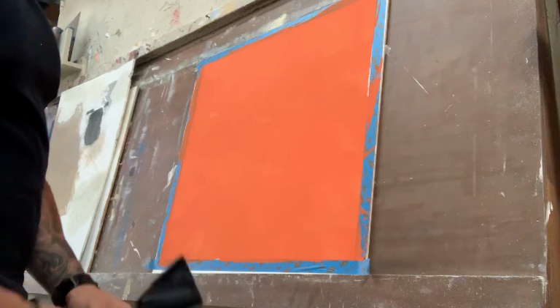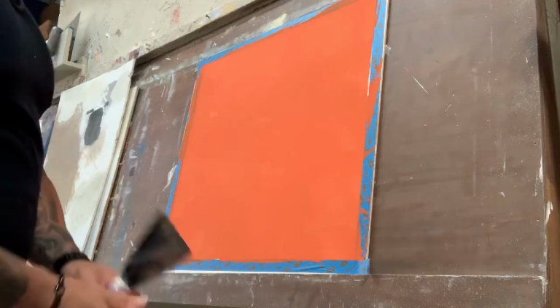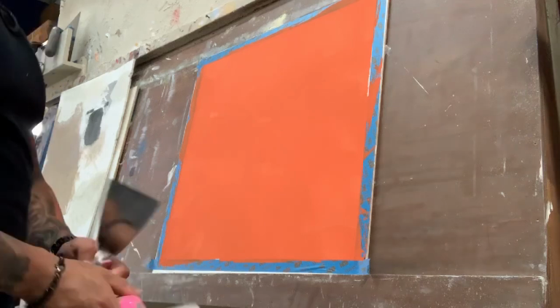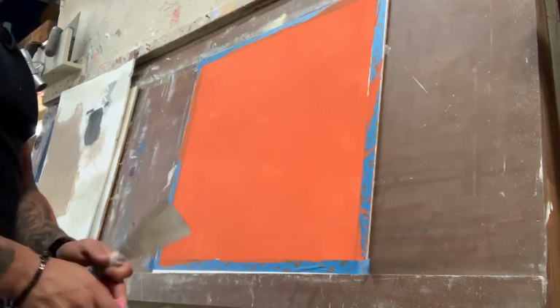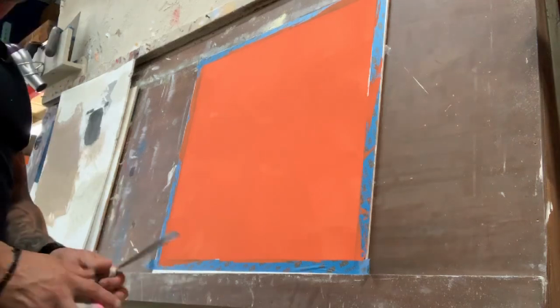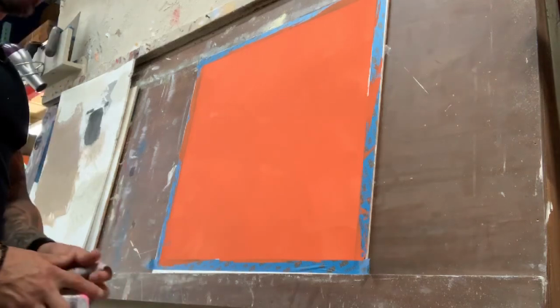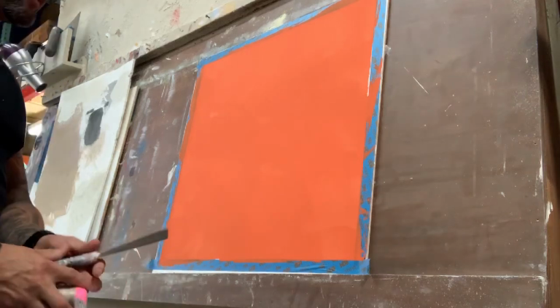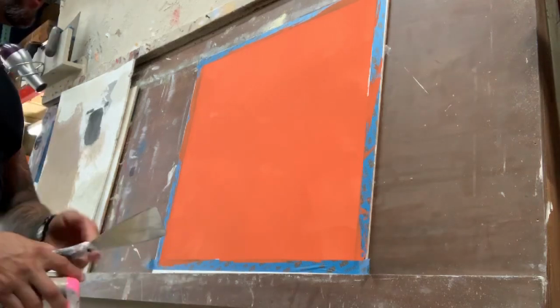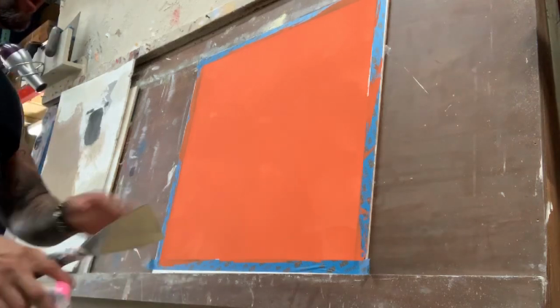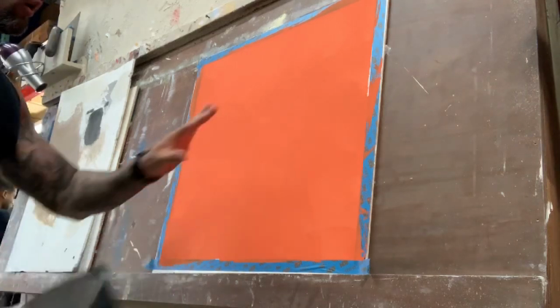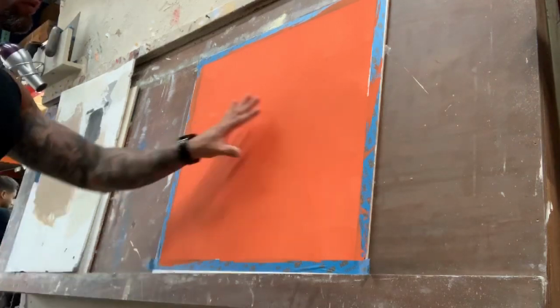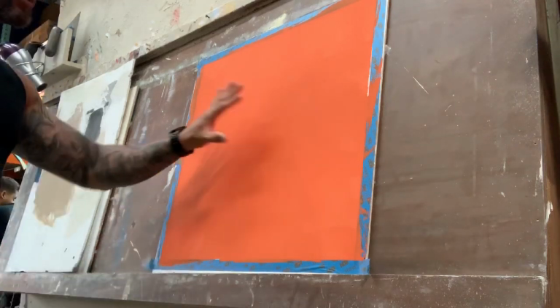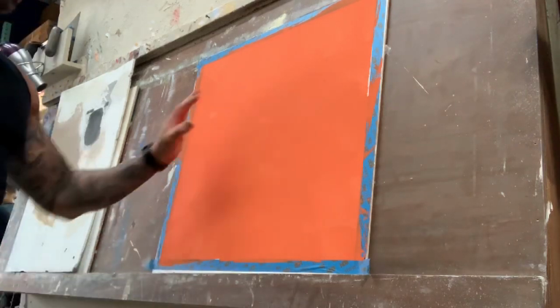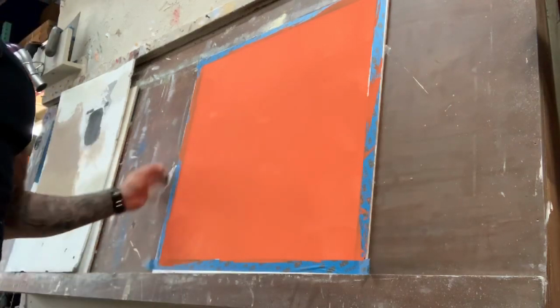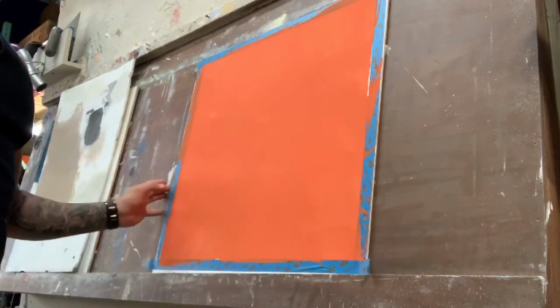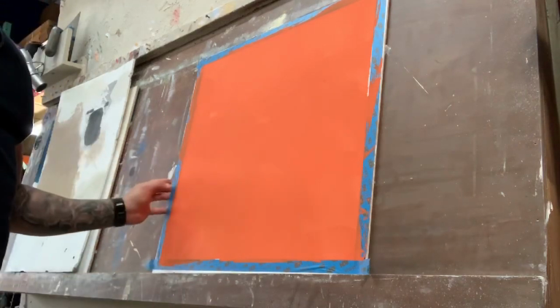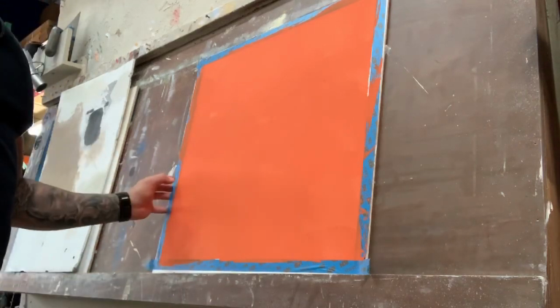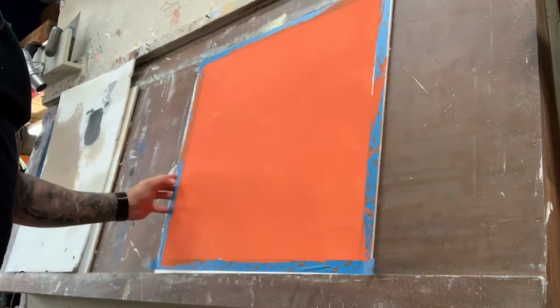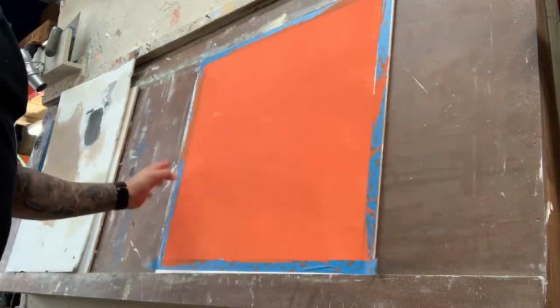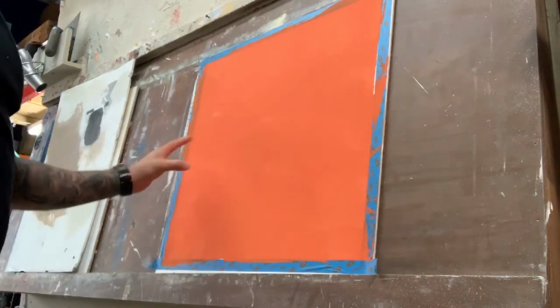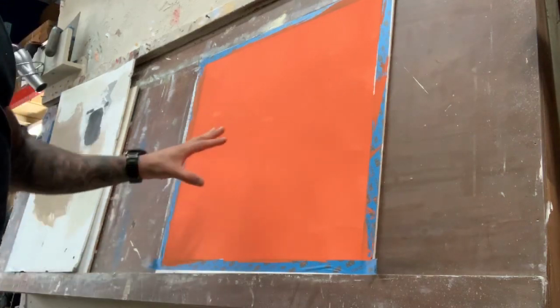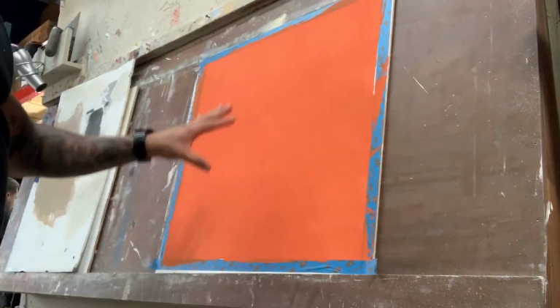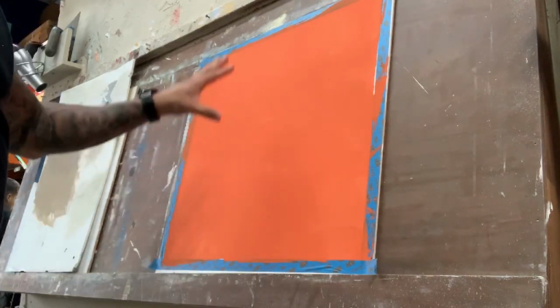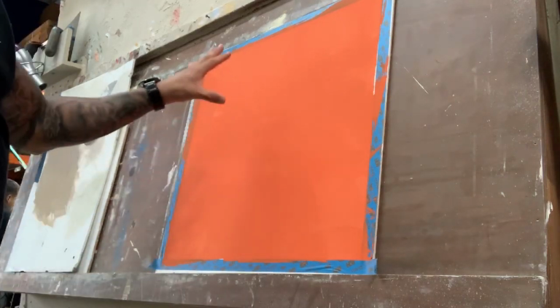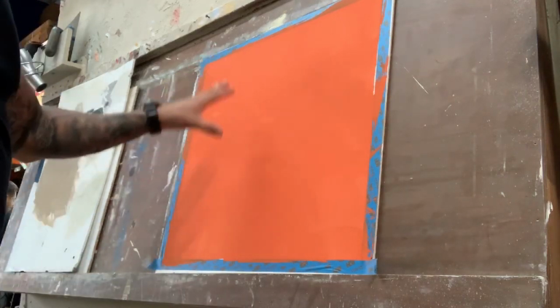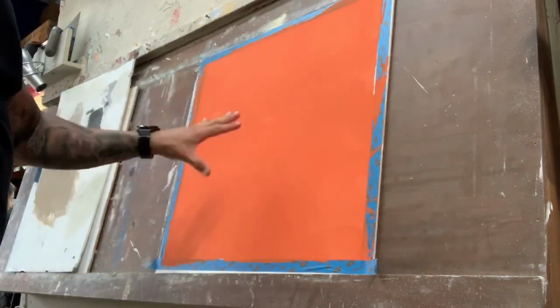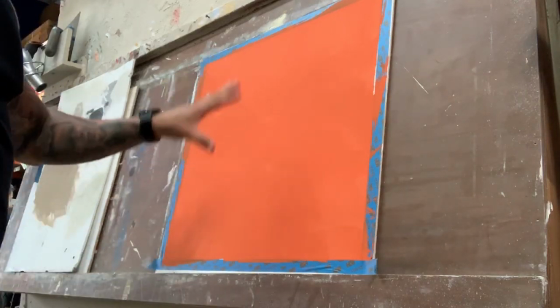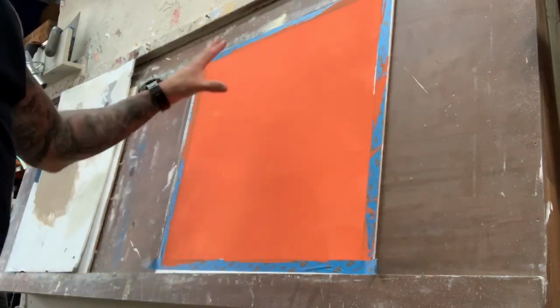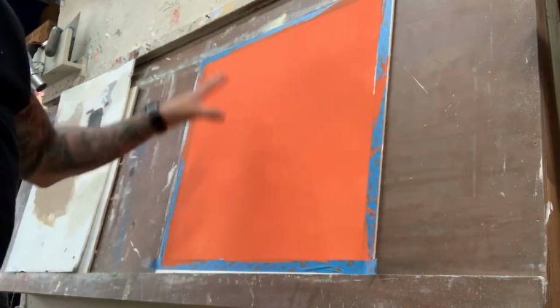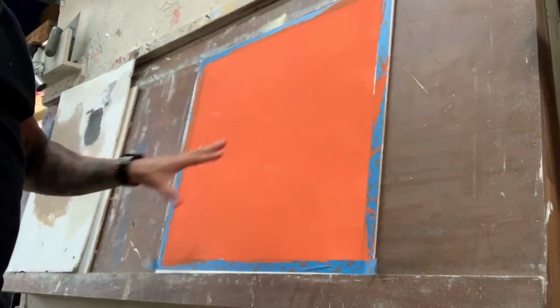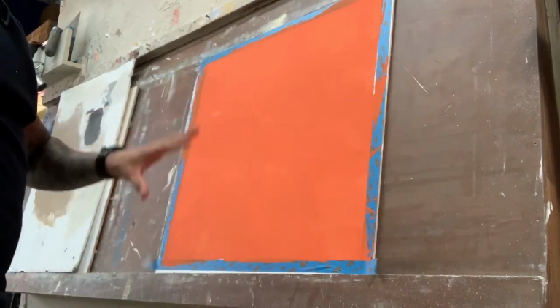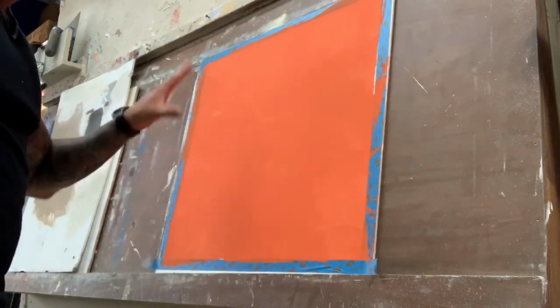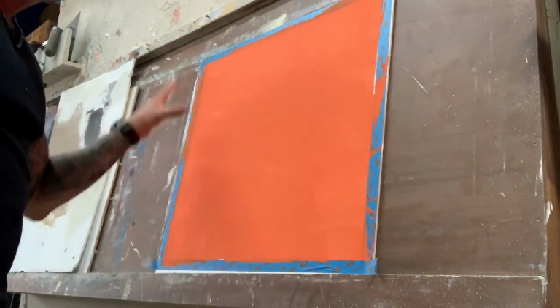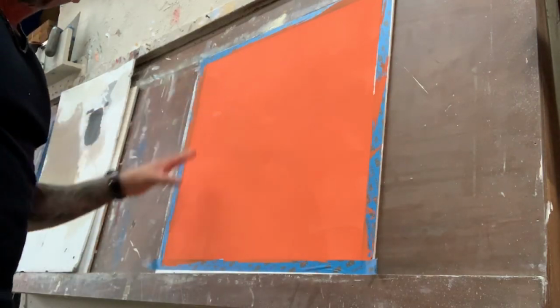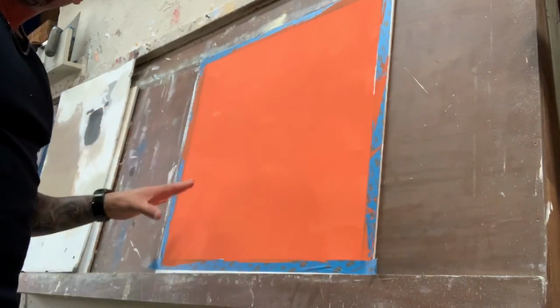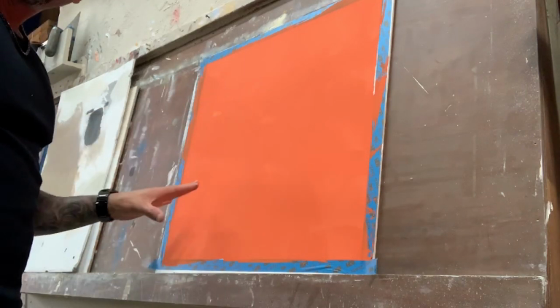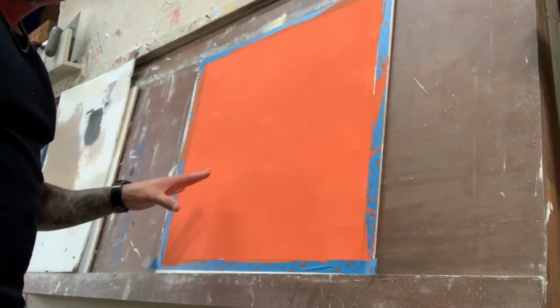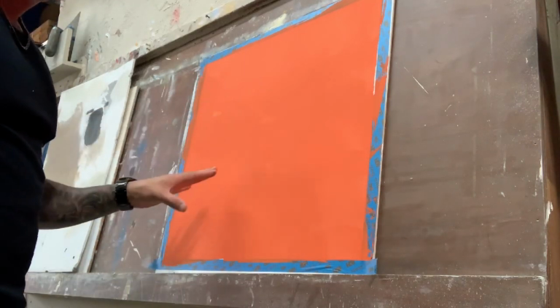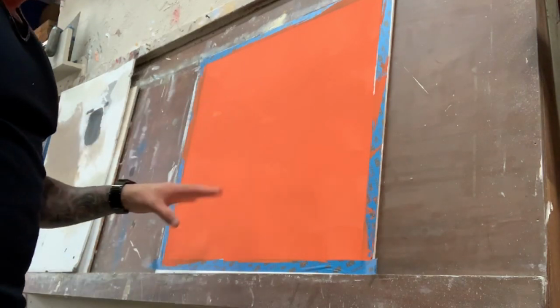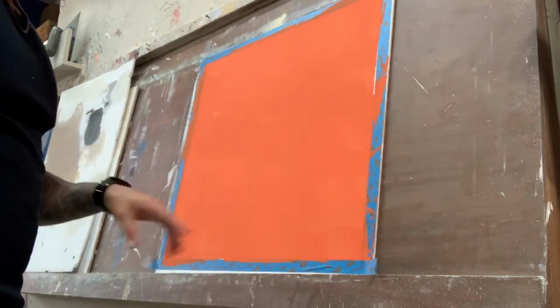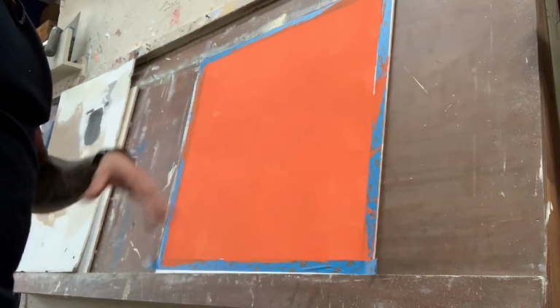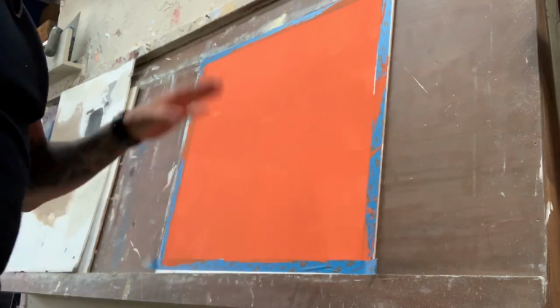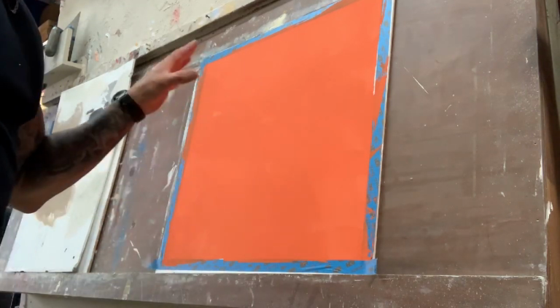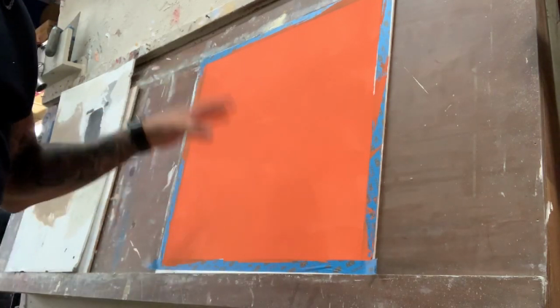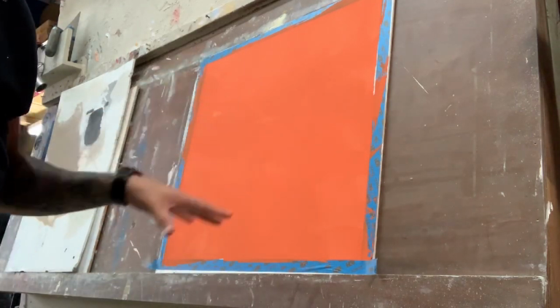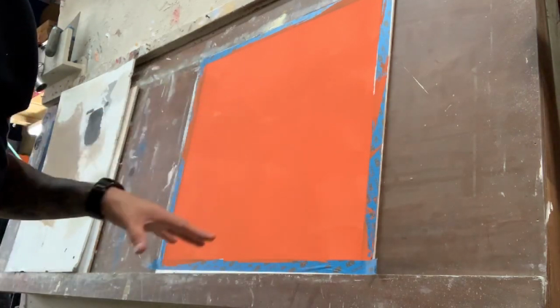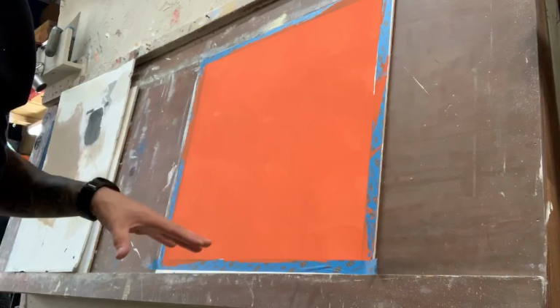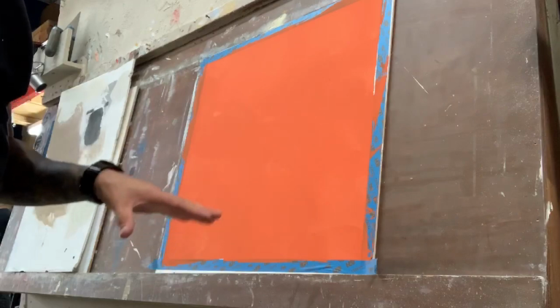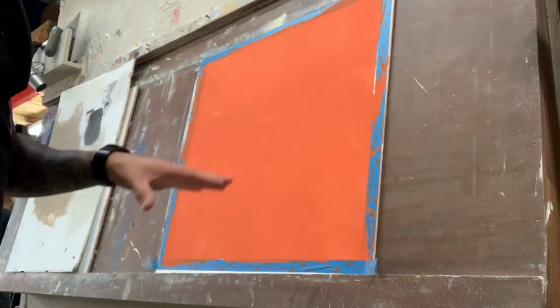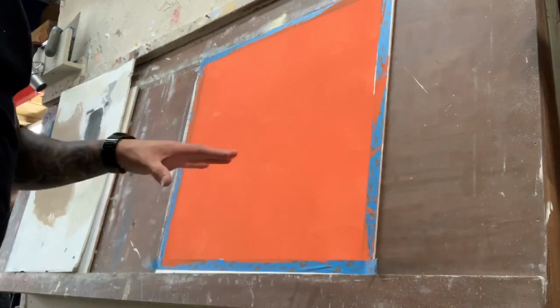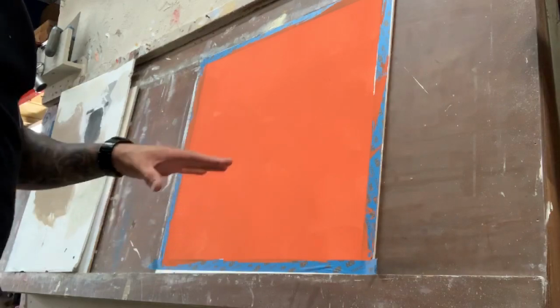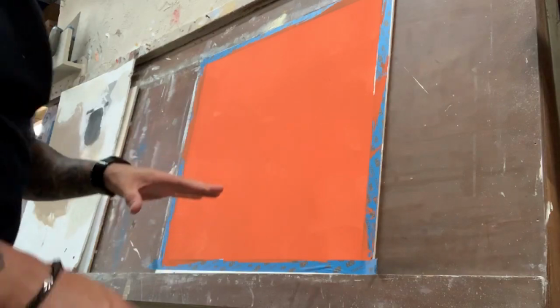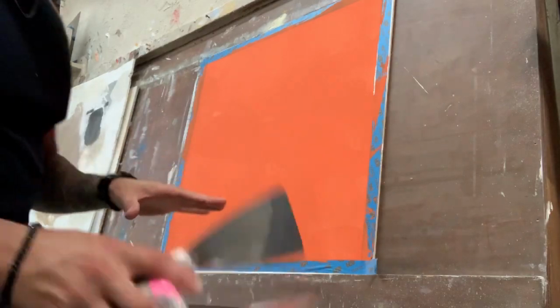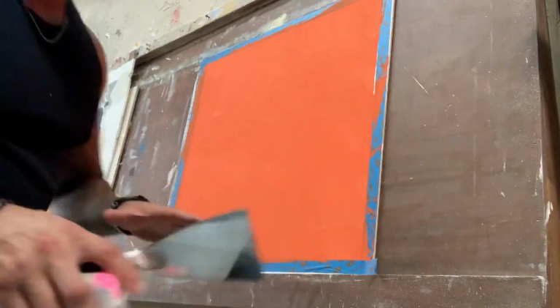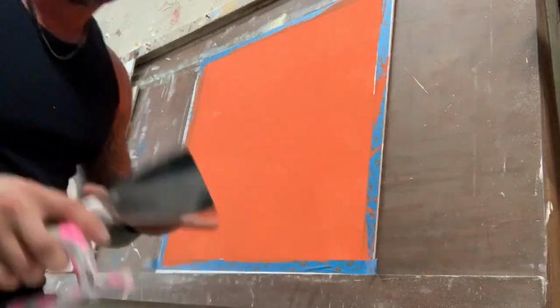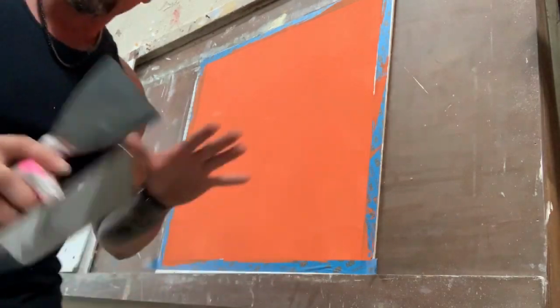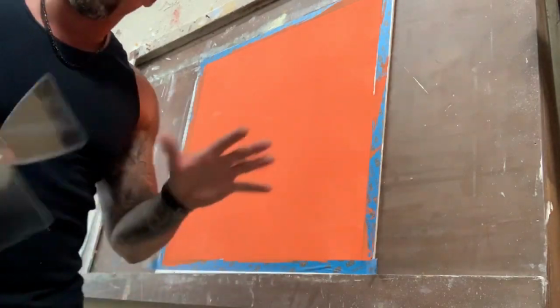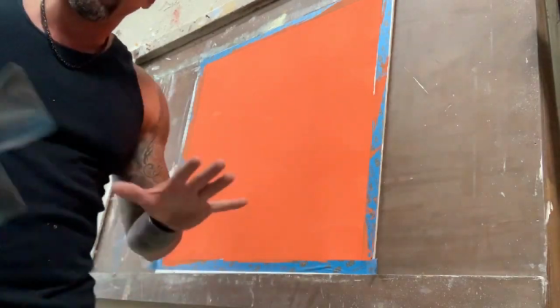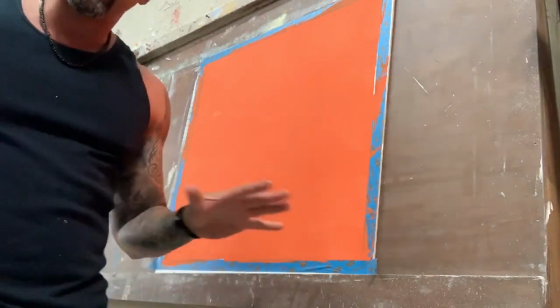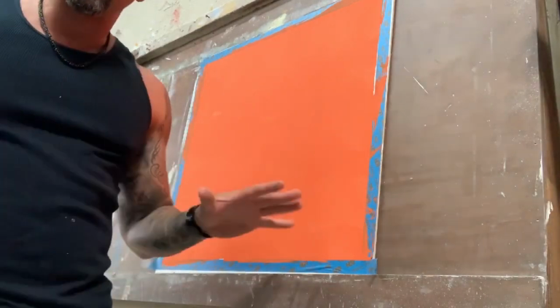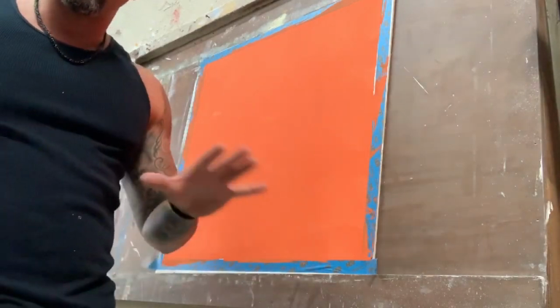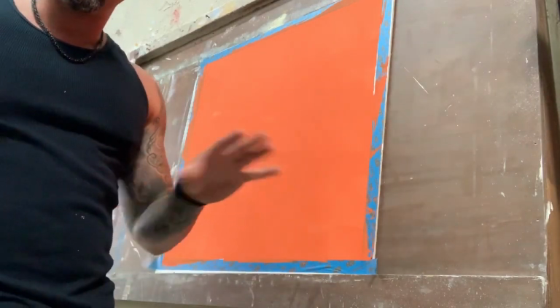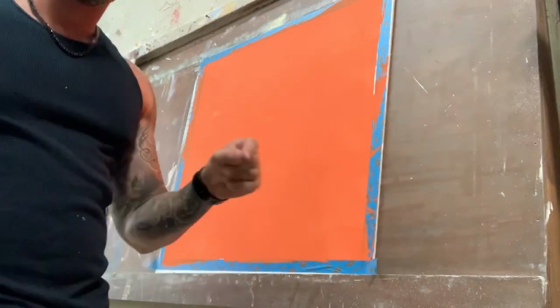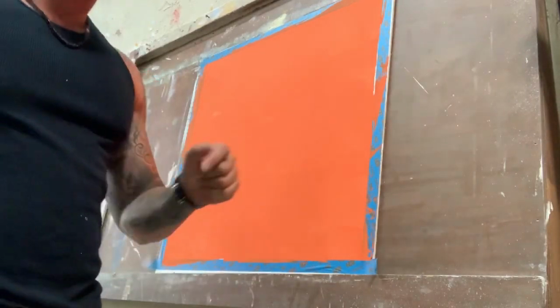We have an orange base and I'm going to put a cement color on top of it and do scratches, so it's going to be like an authentic look.